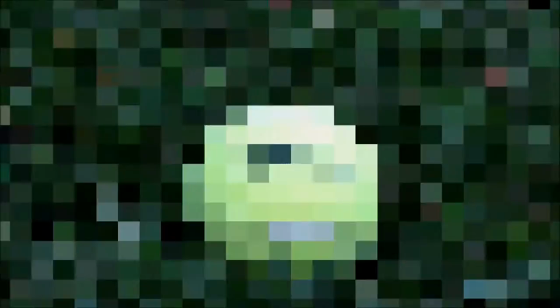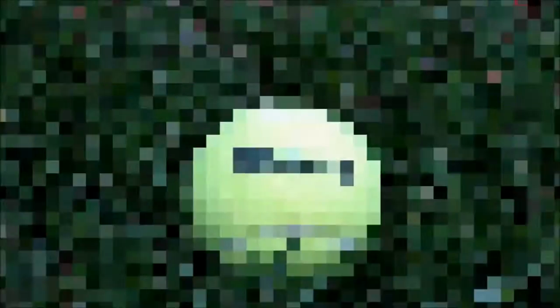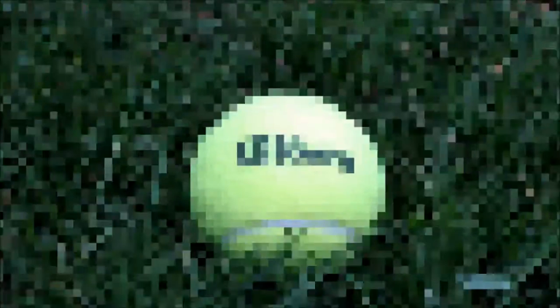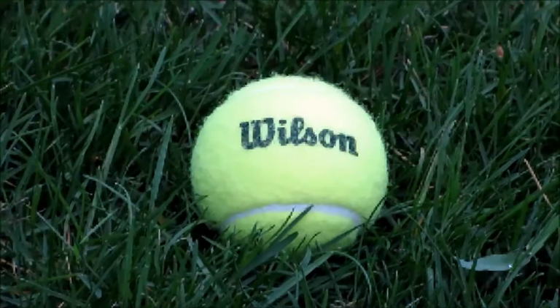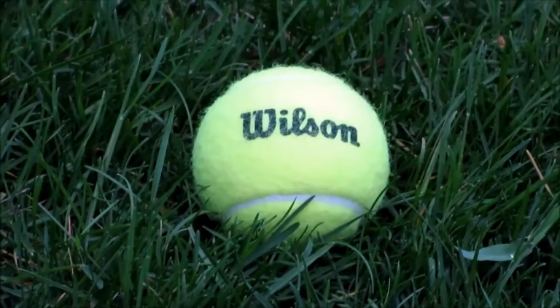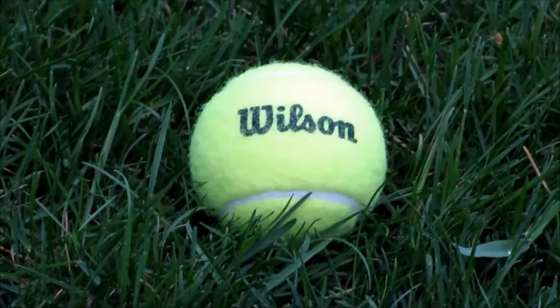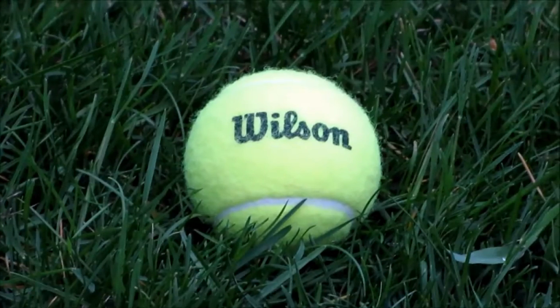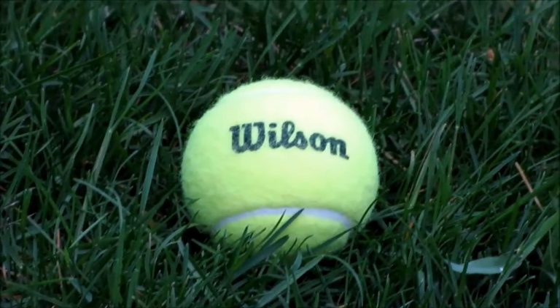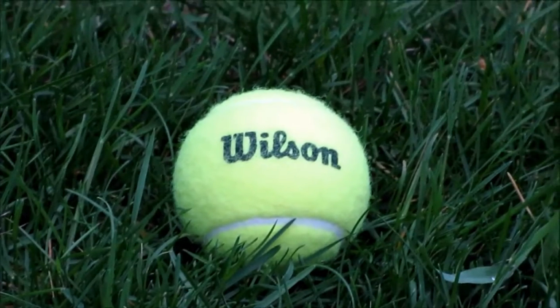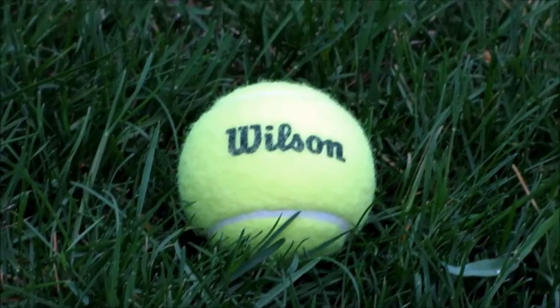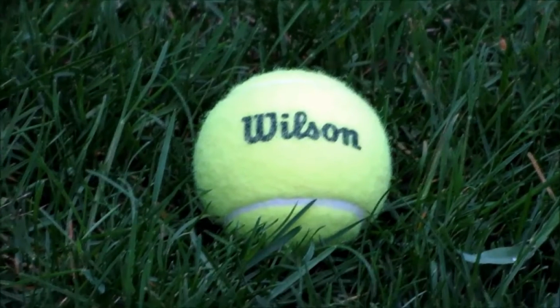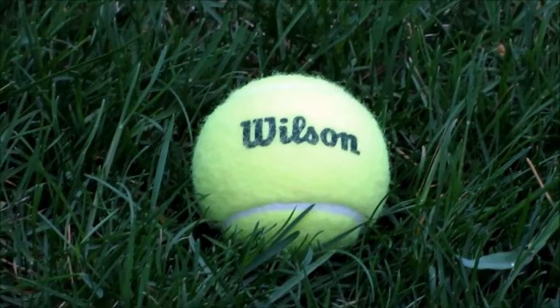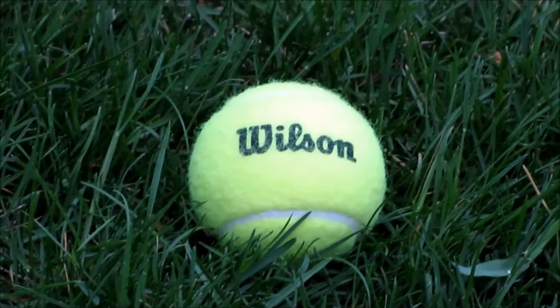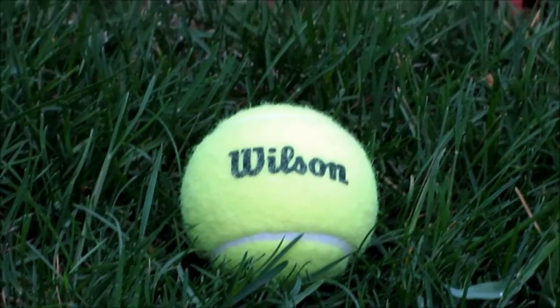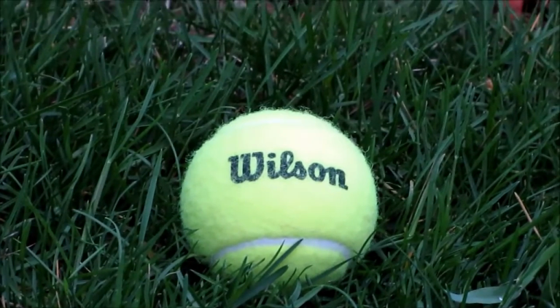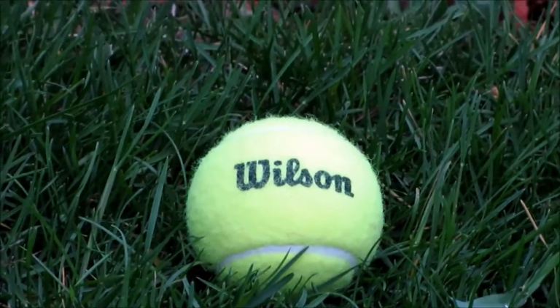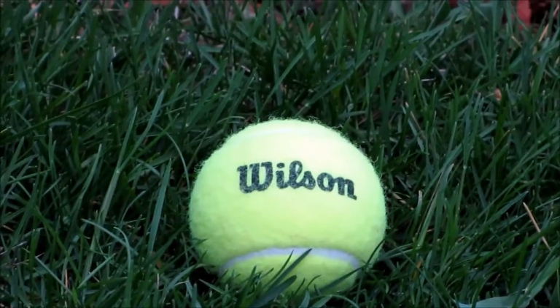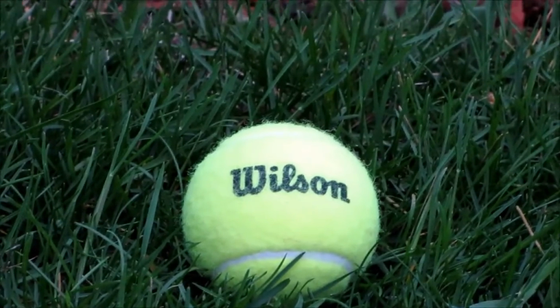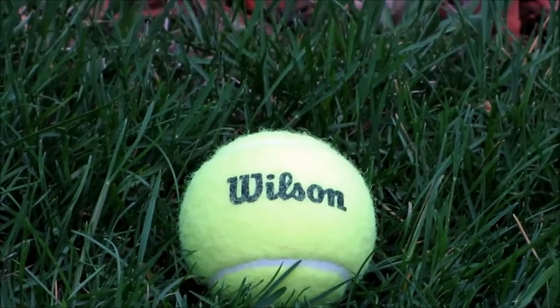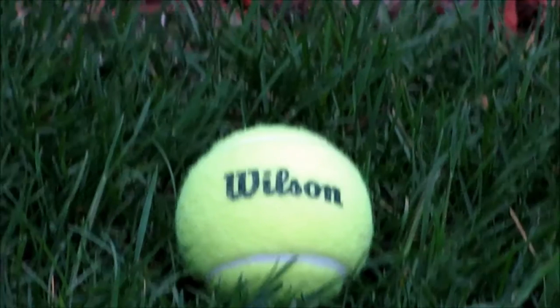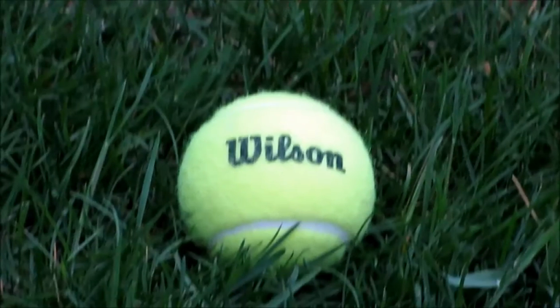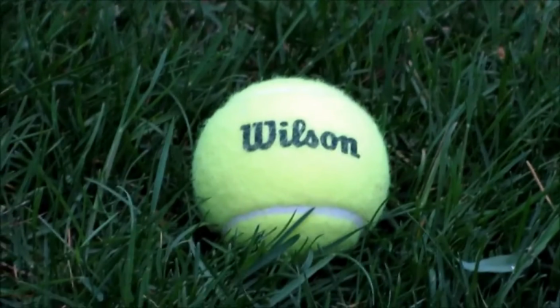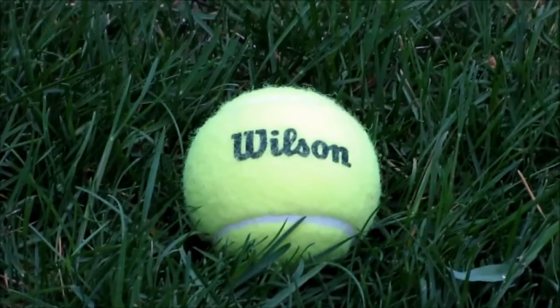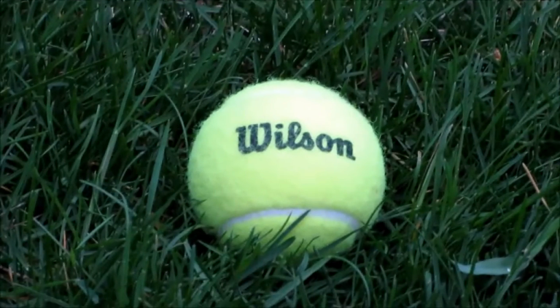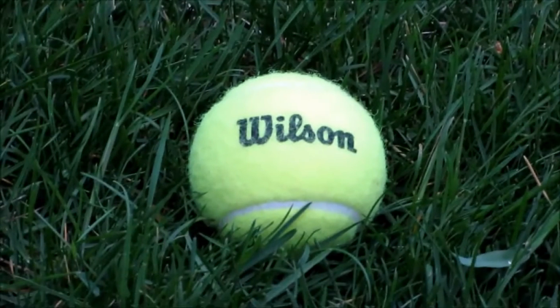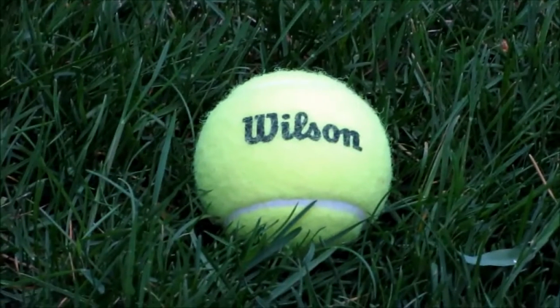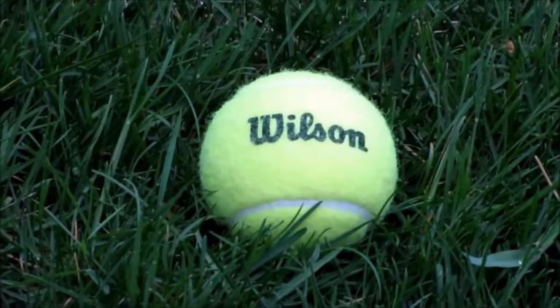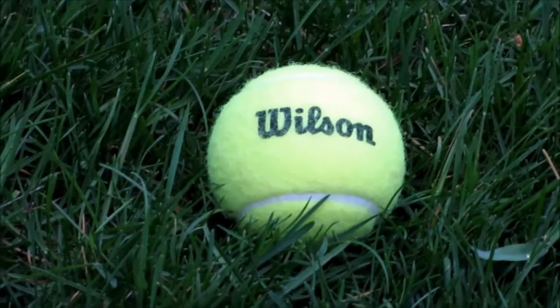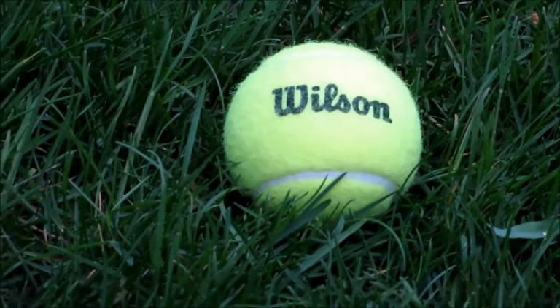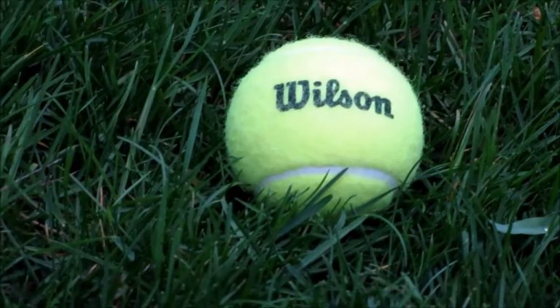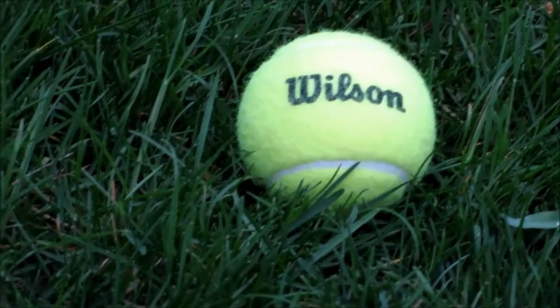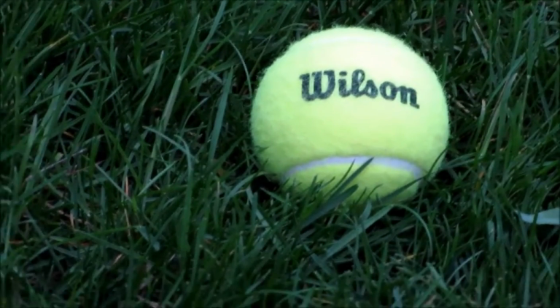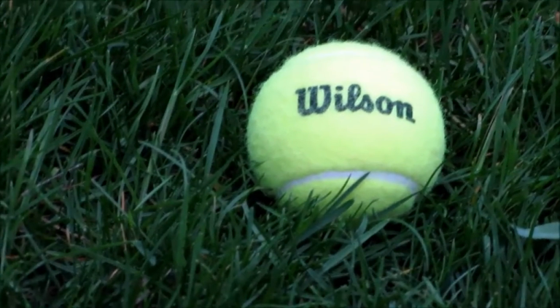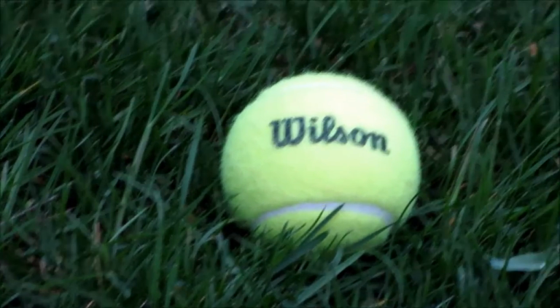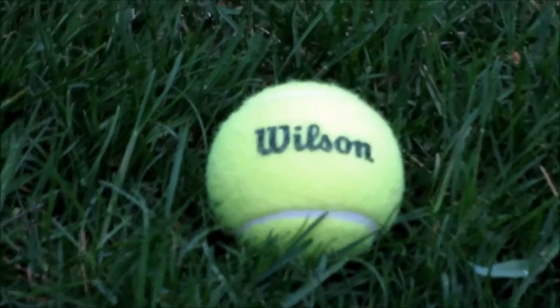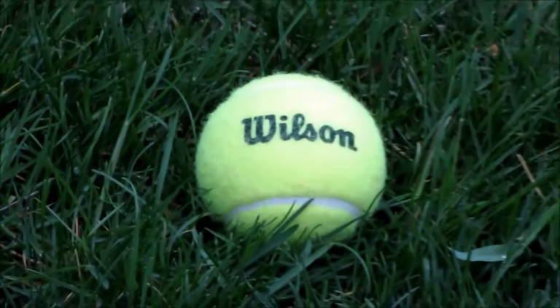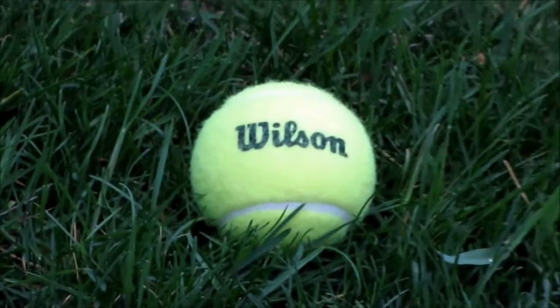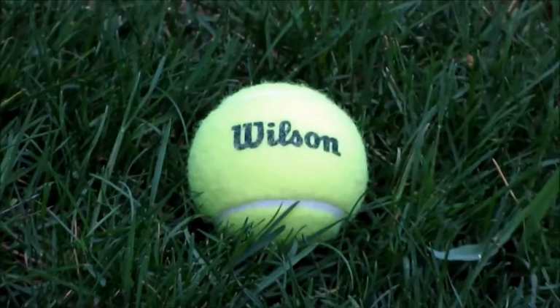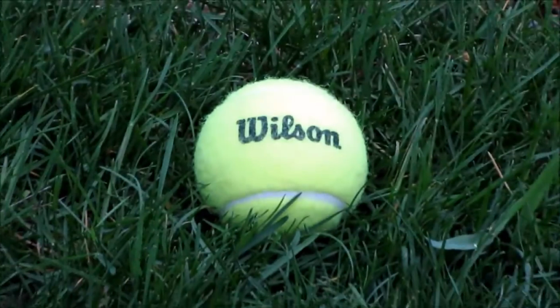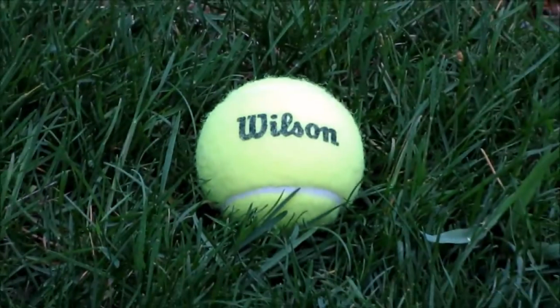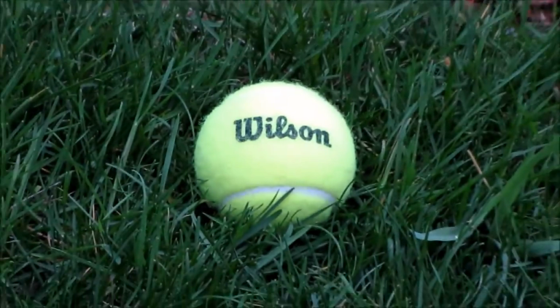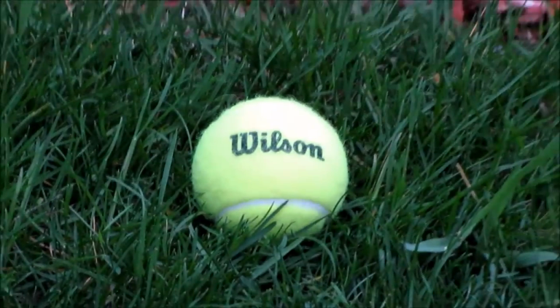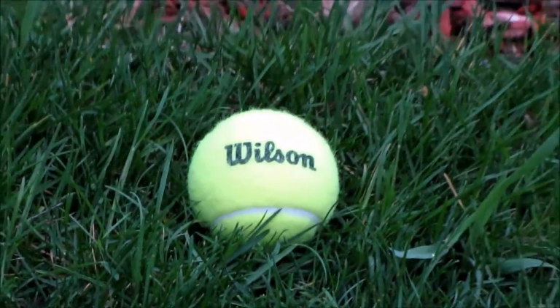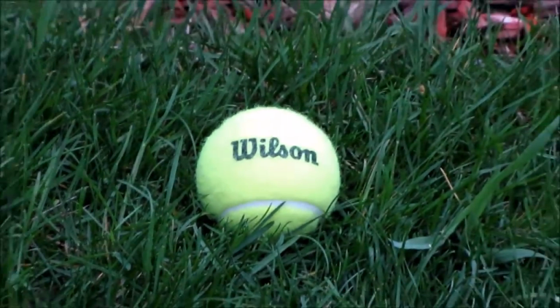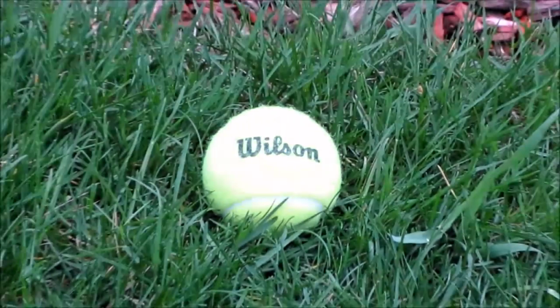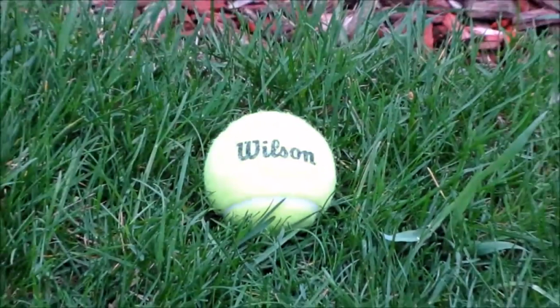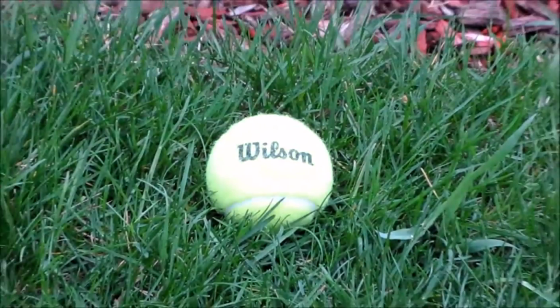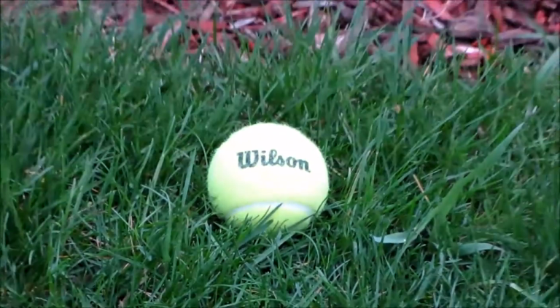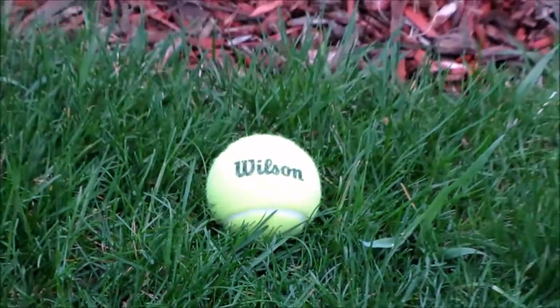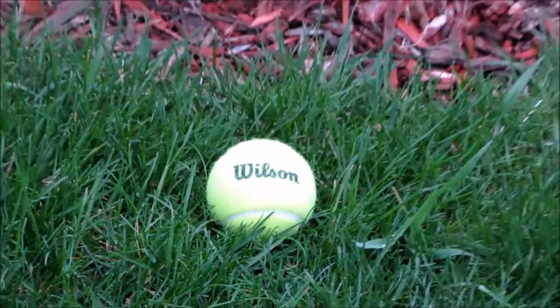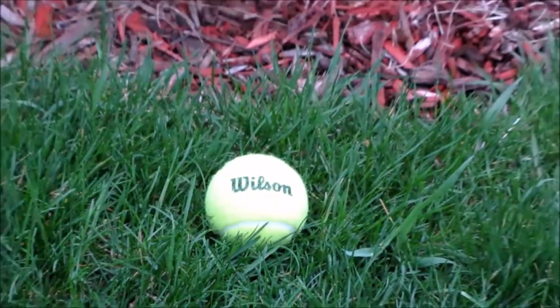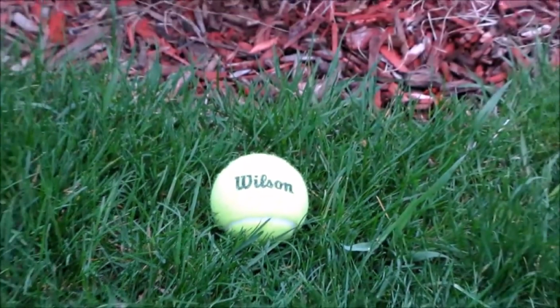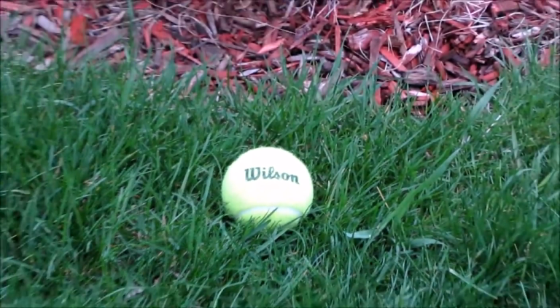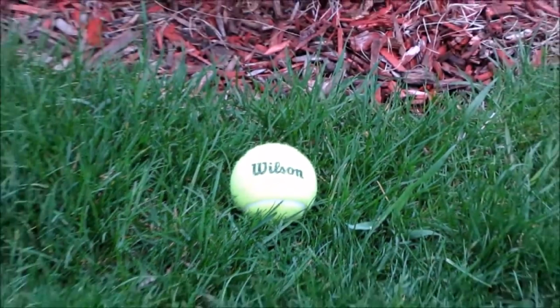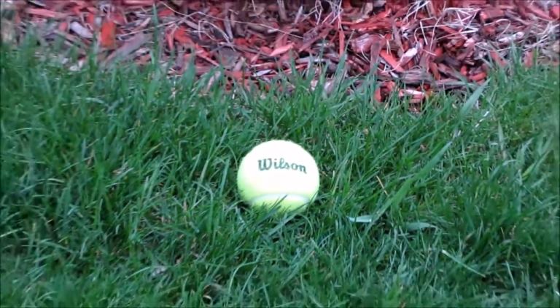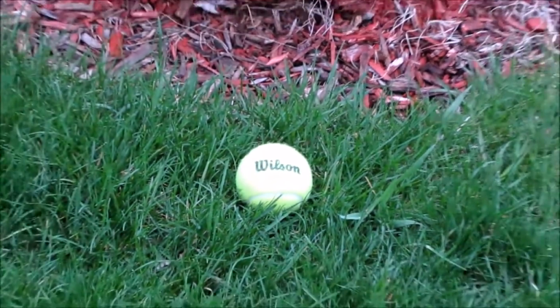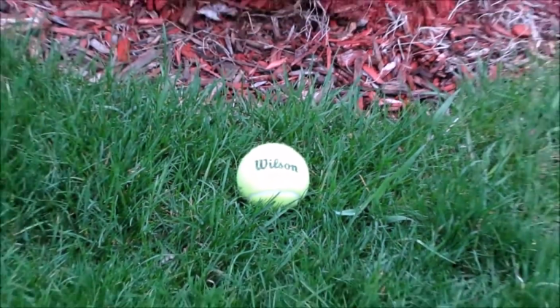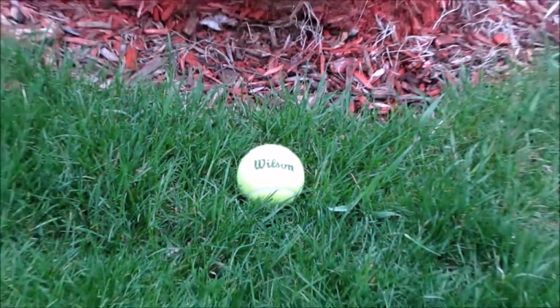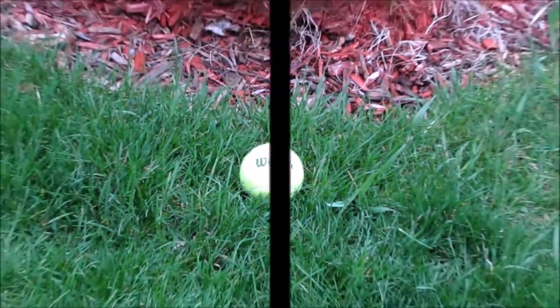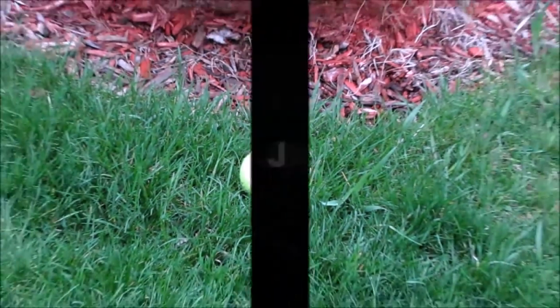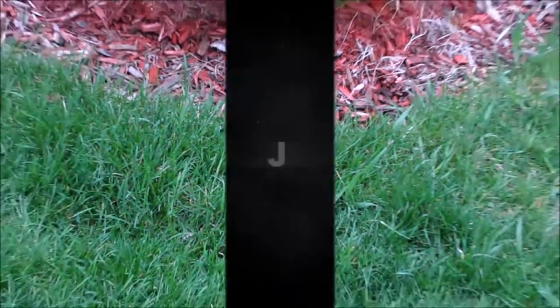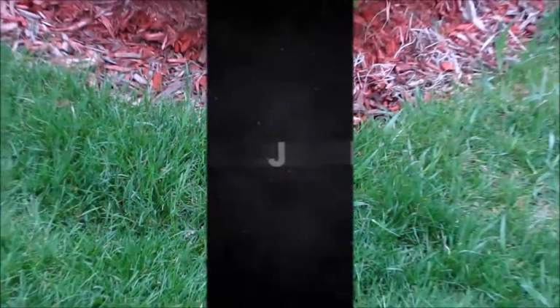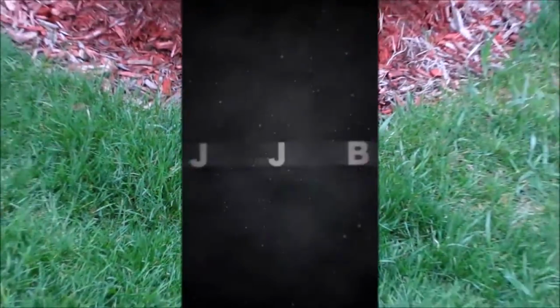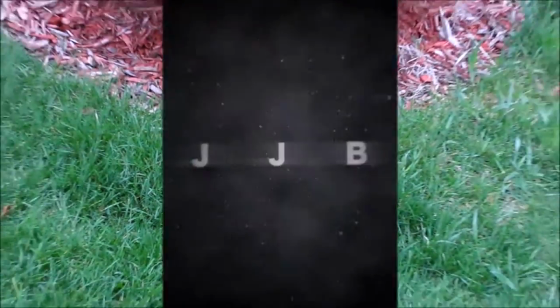Have you ever wondered what's inside of a tennis ball? In today's video we are going to find out.